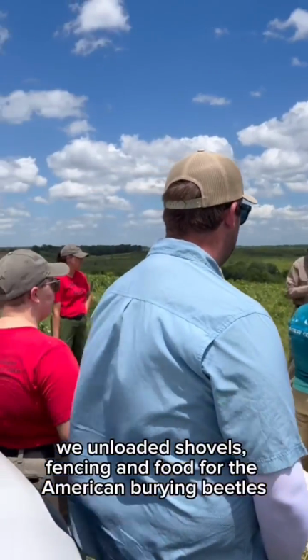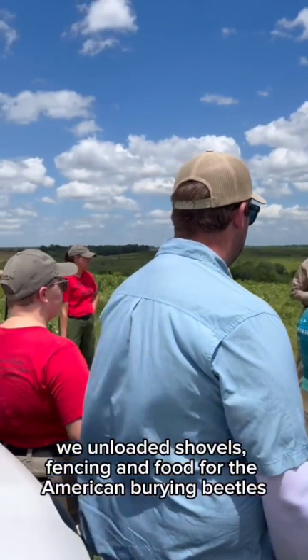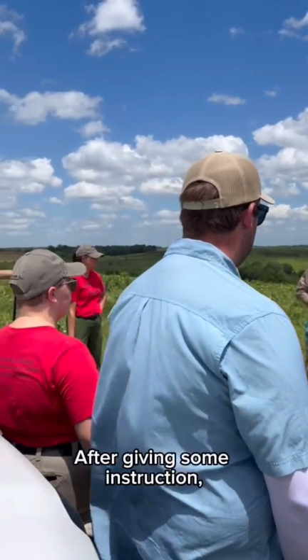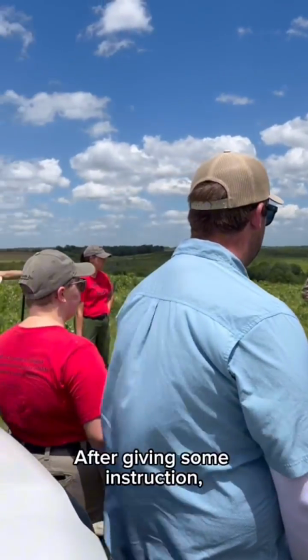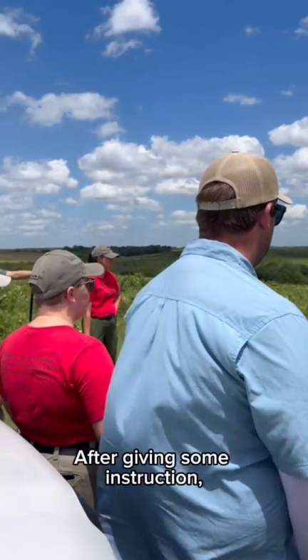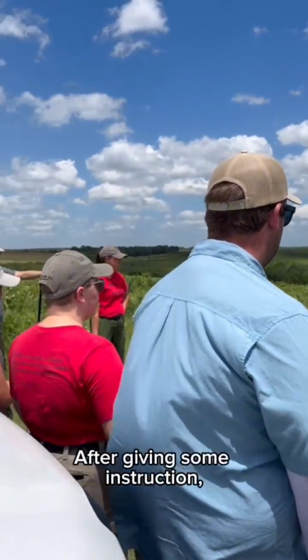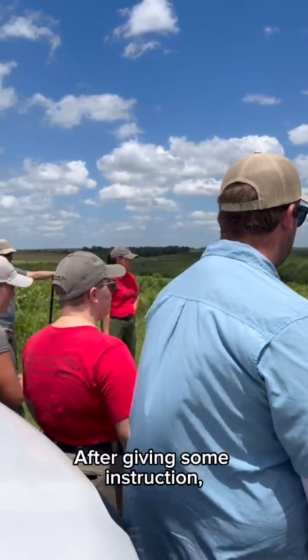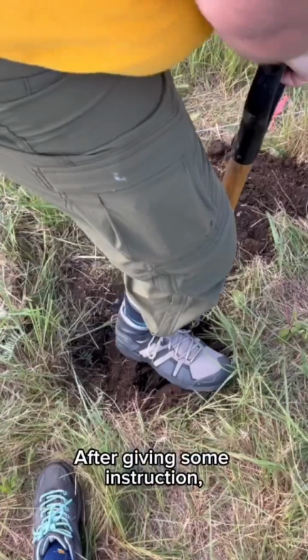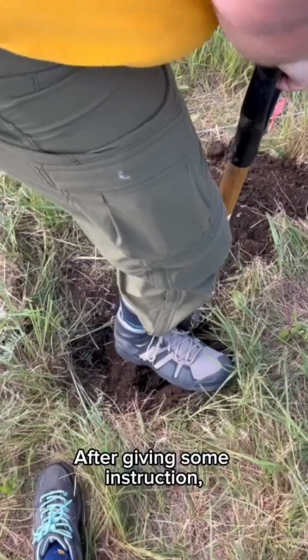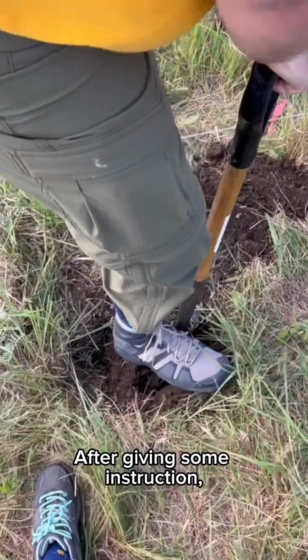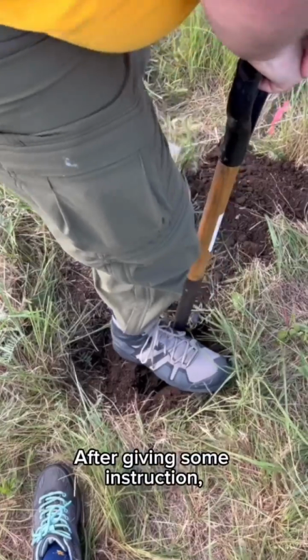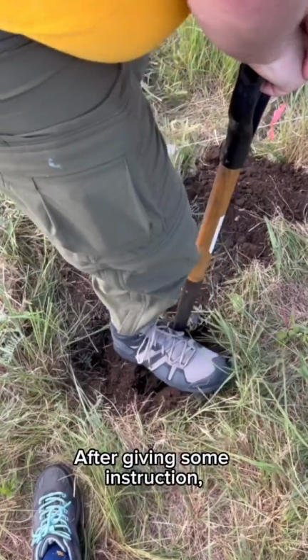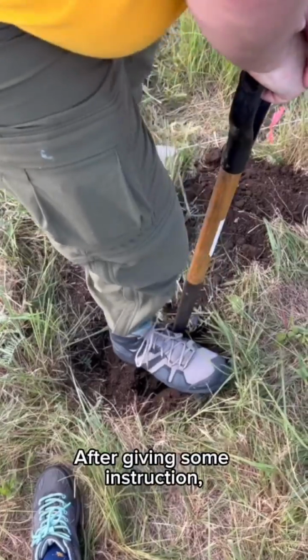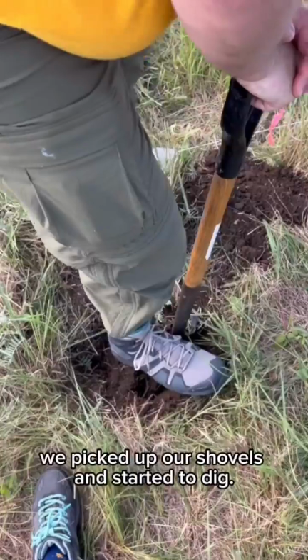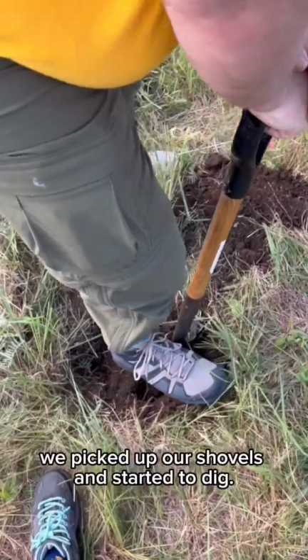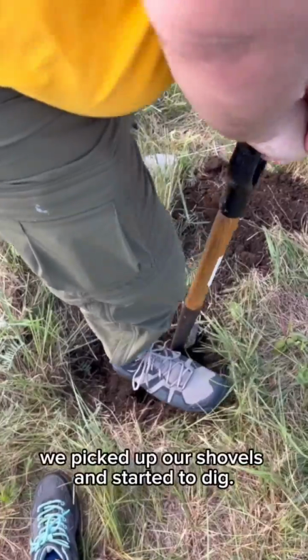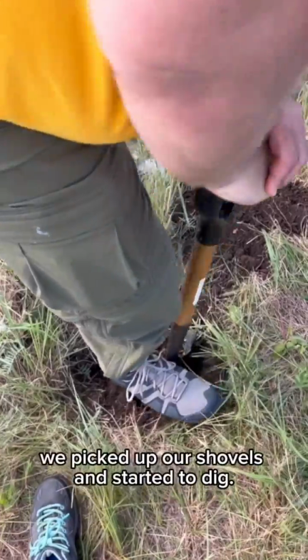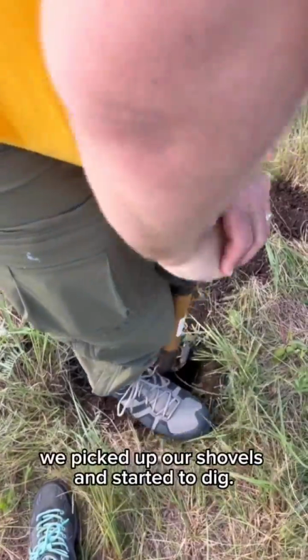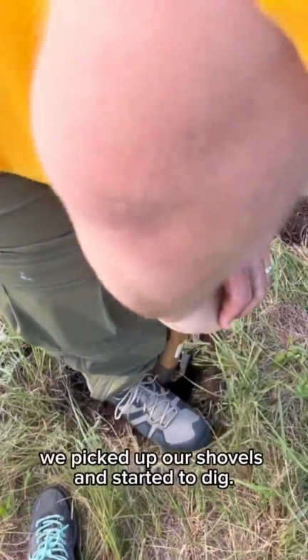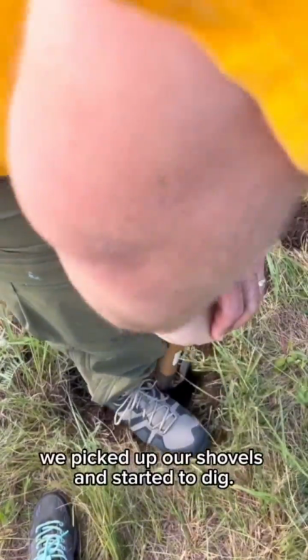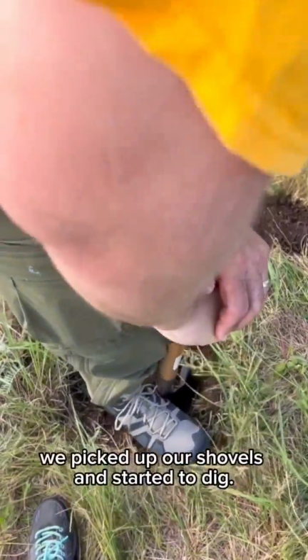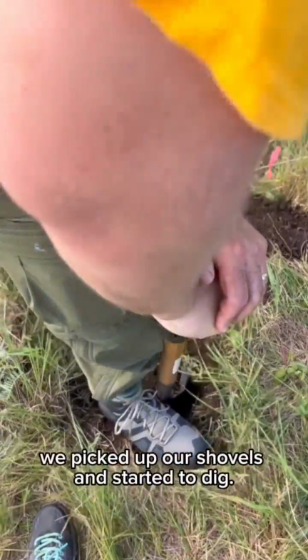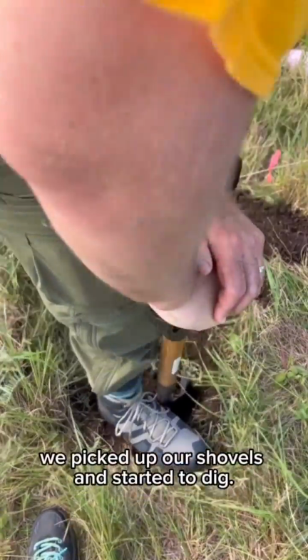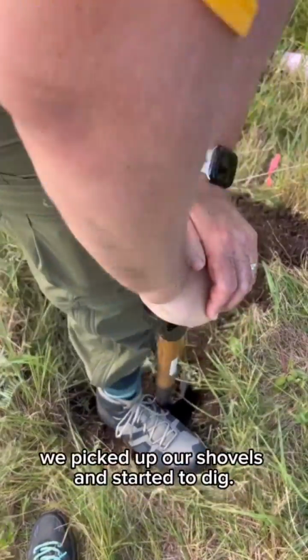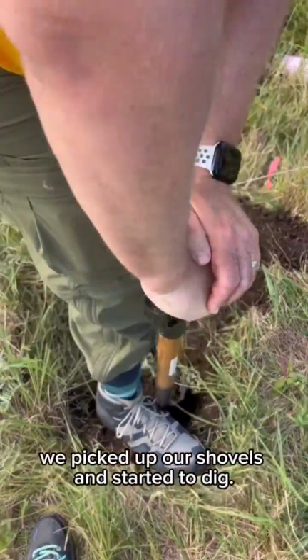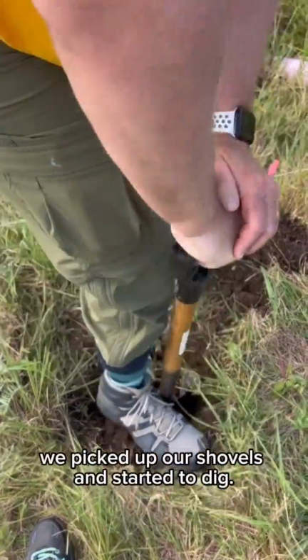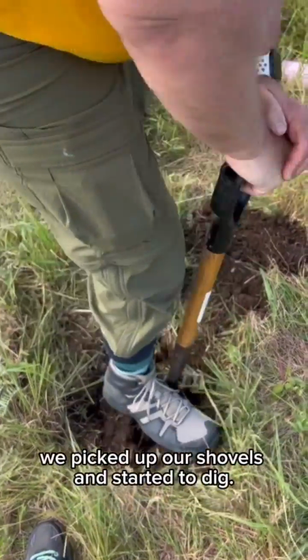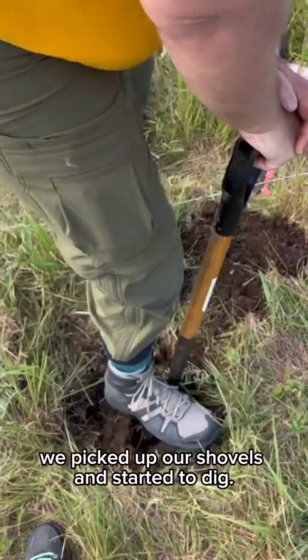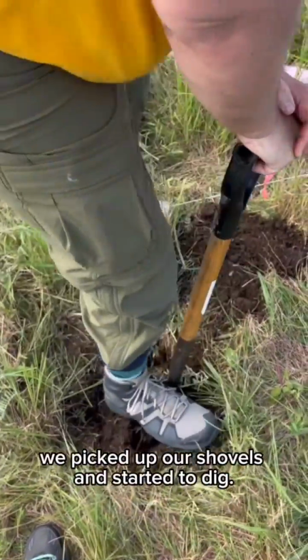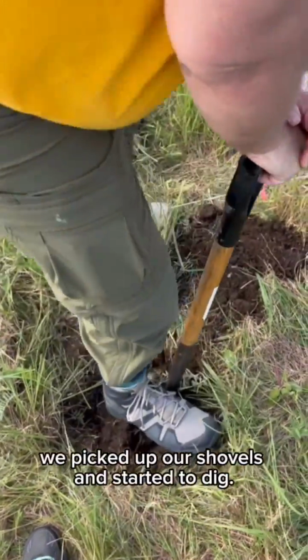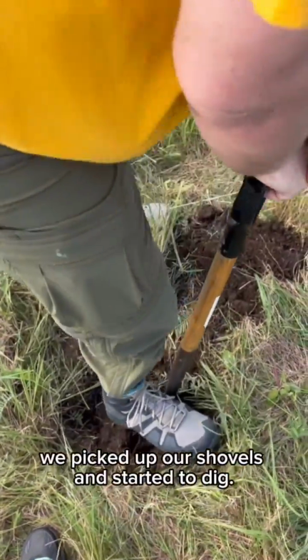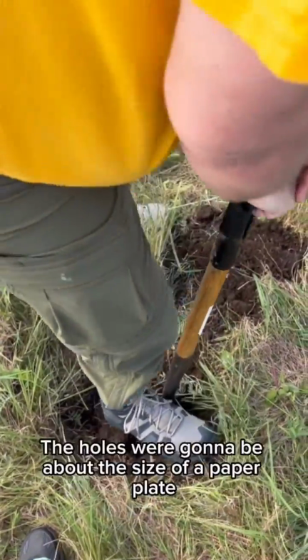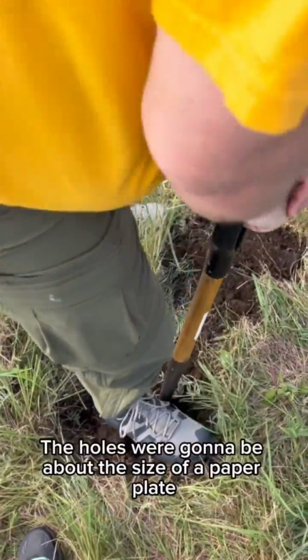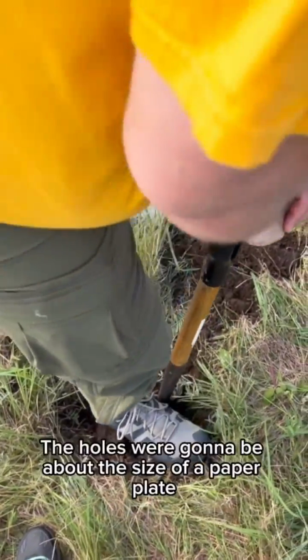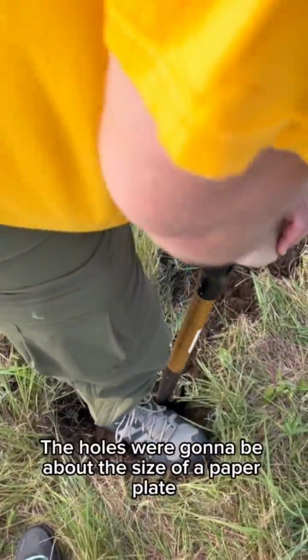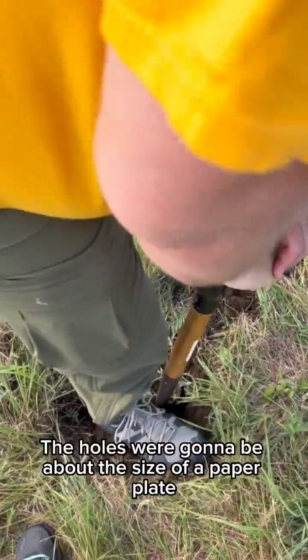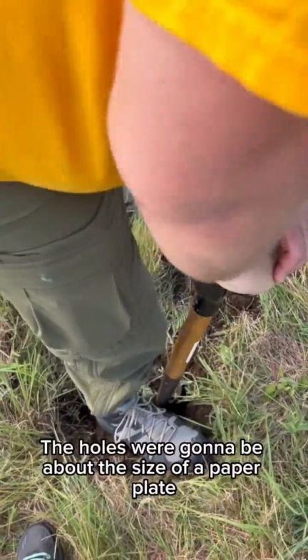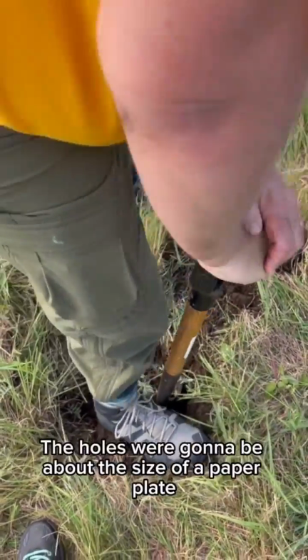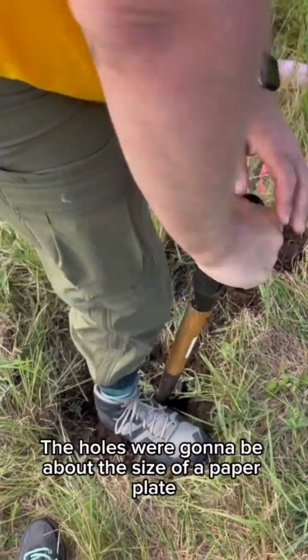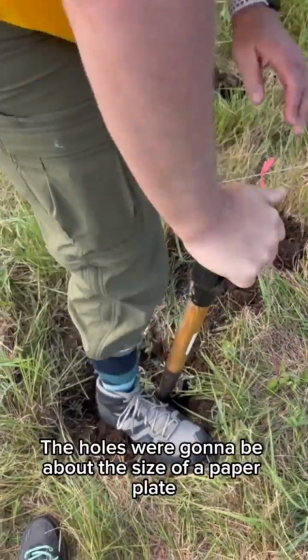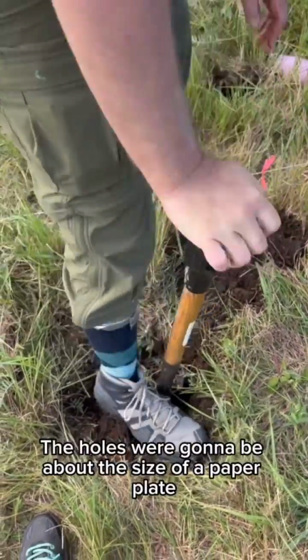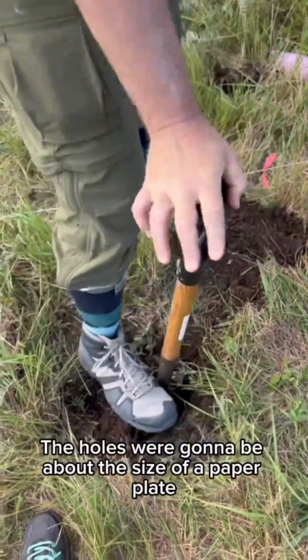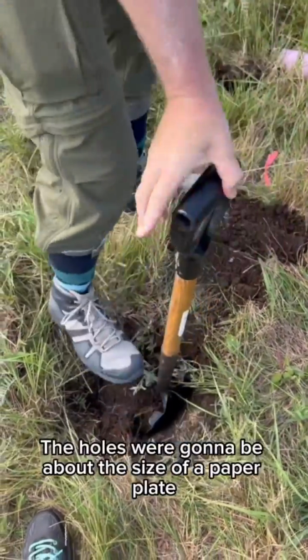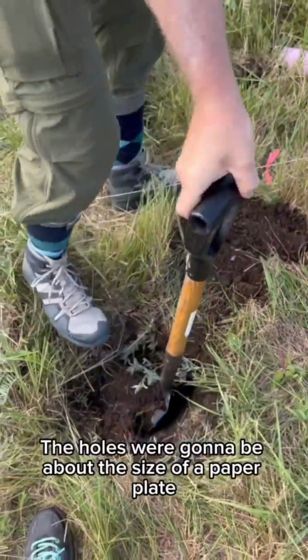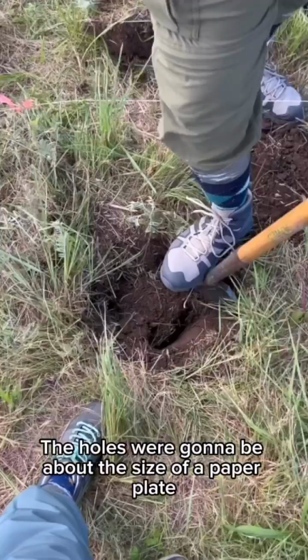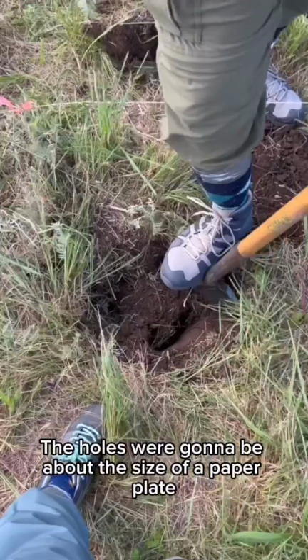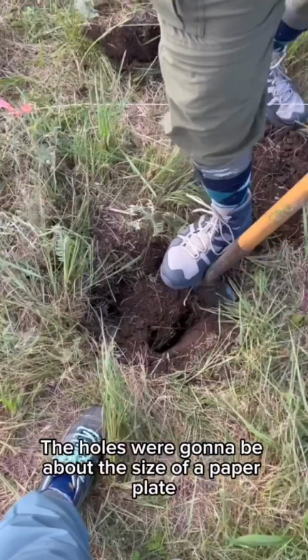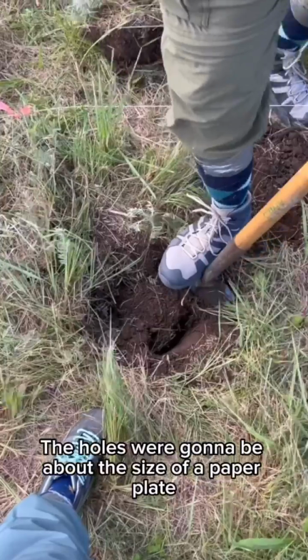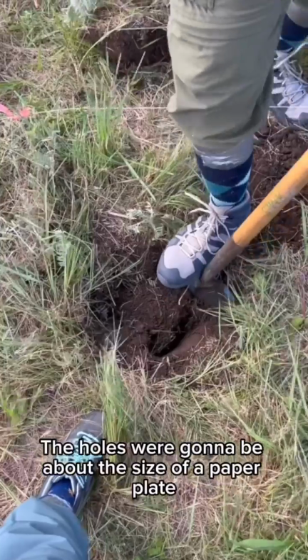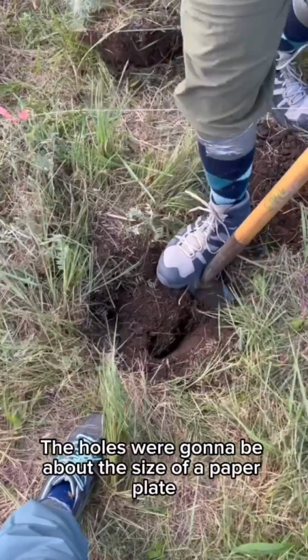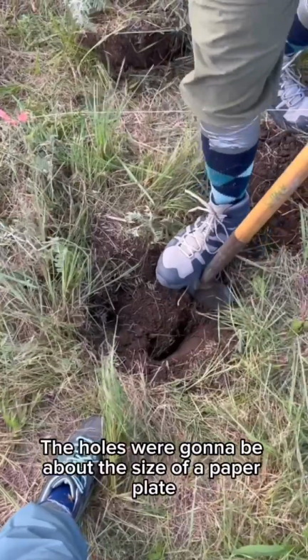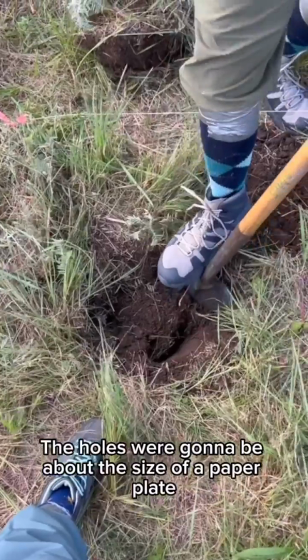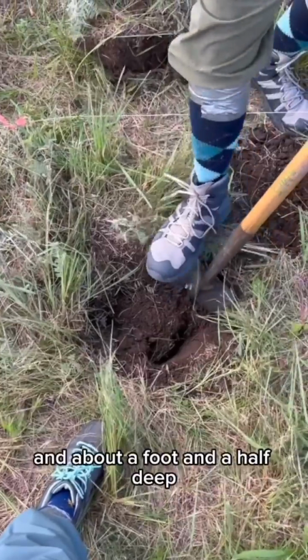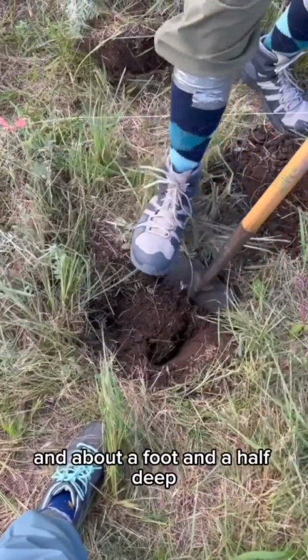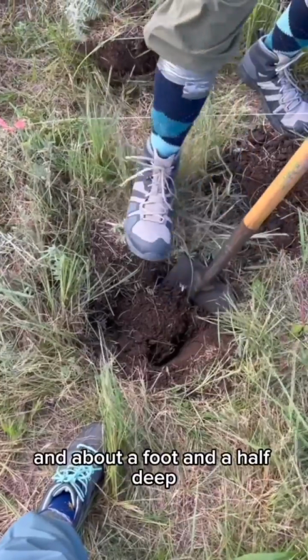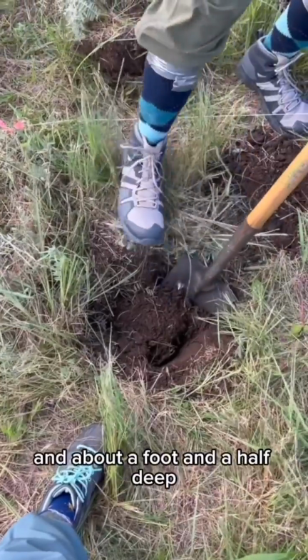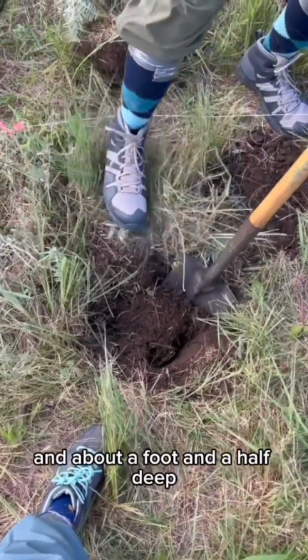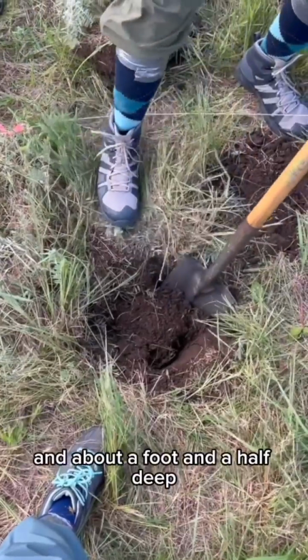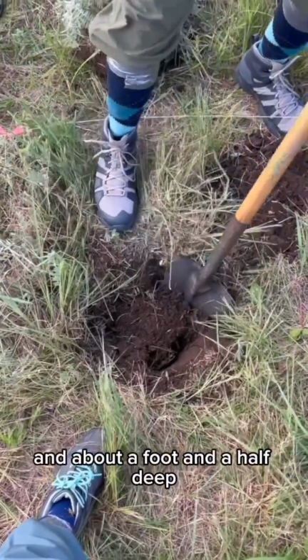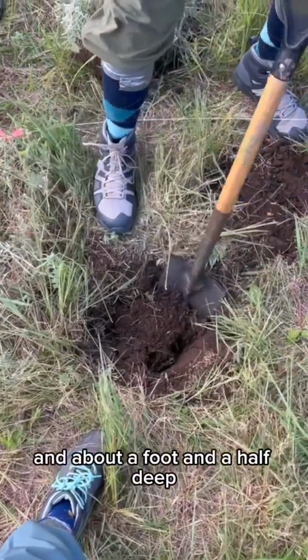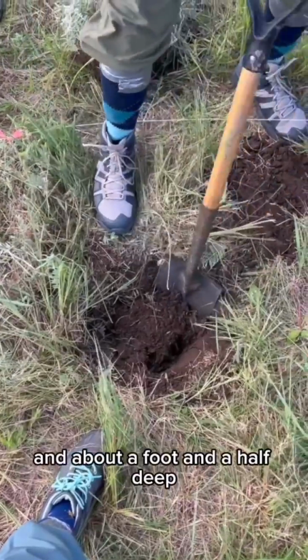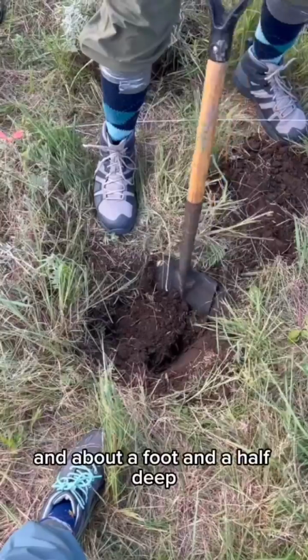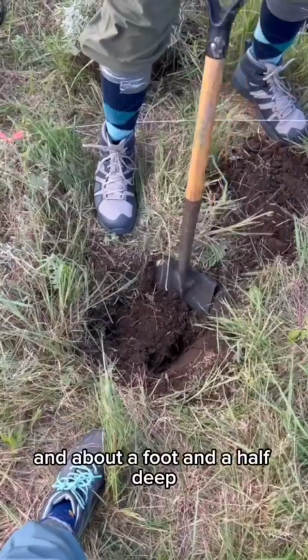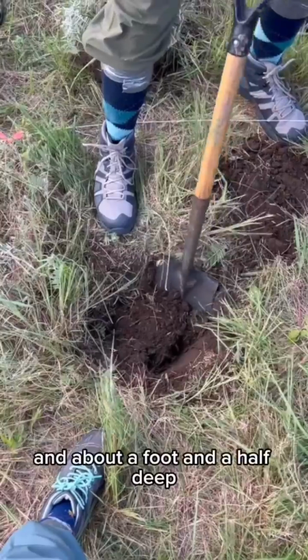After giving some instruction, we picked up our shovels and started to dig. The holes were going to be about the size of a paper plate and about a foot and a half deep.